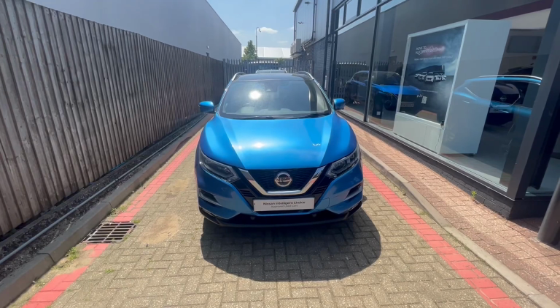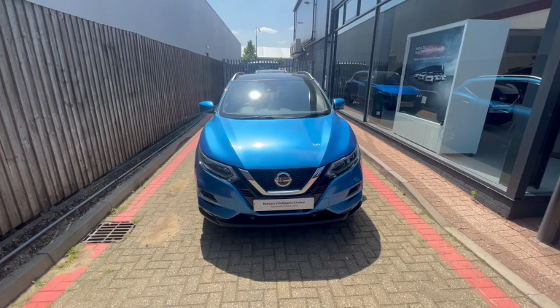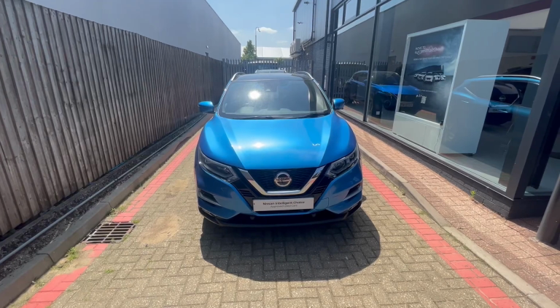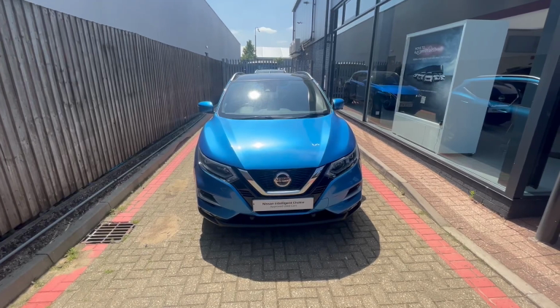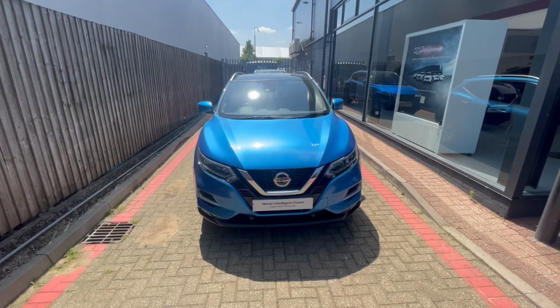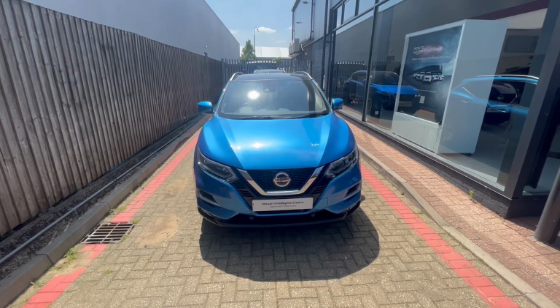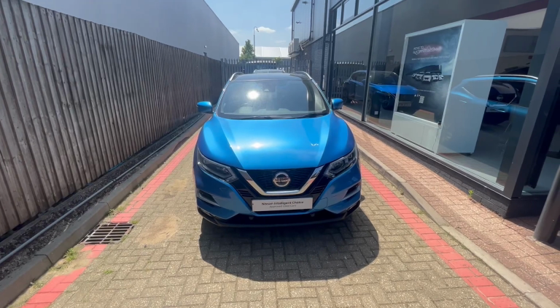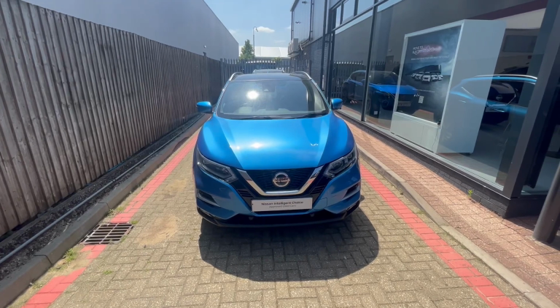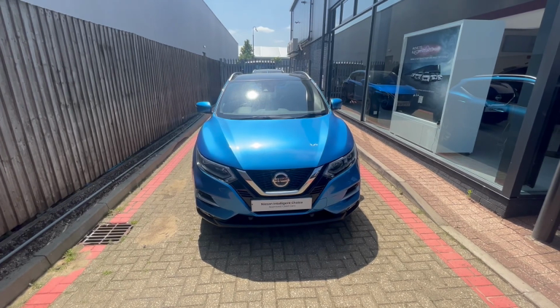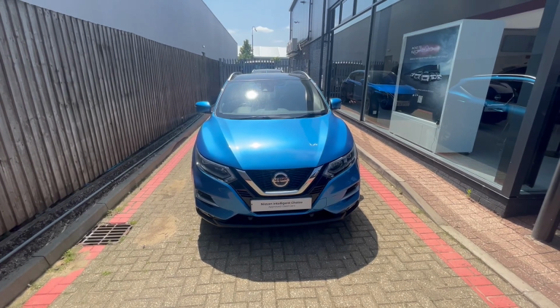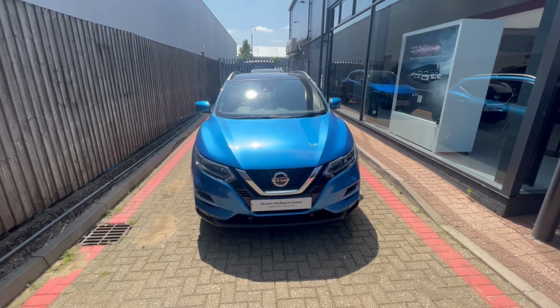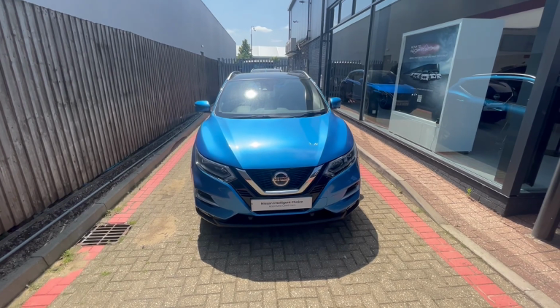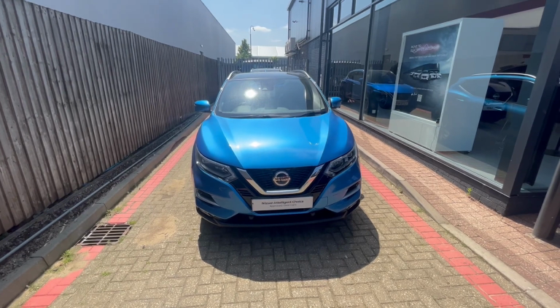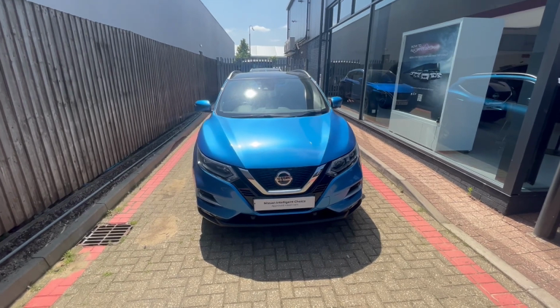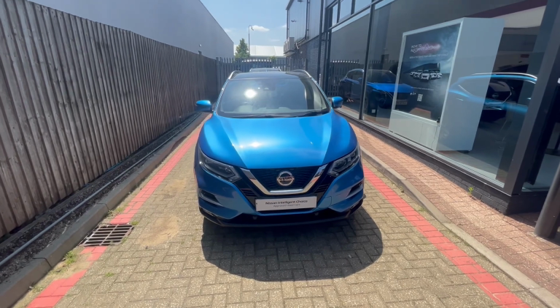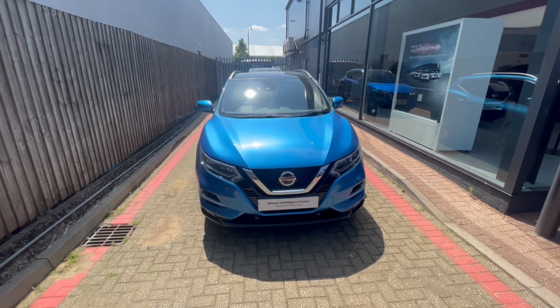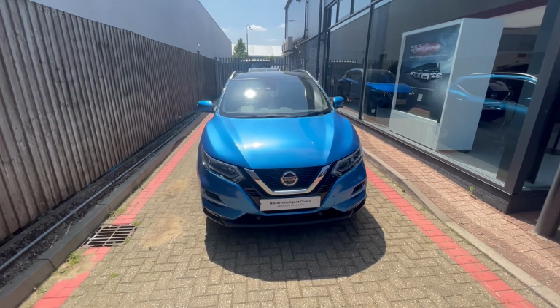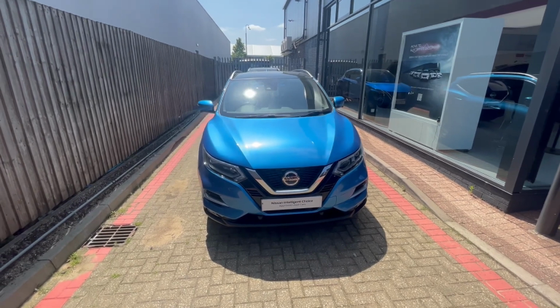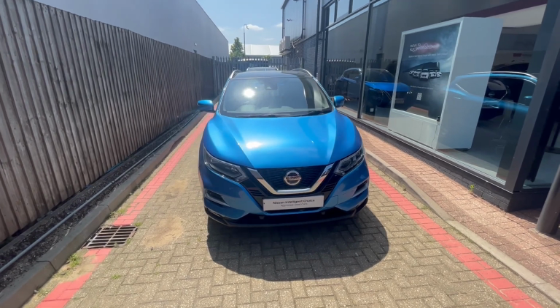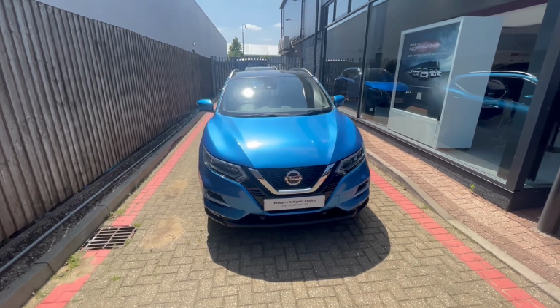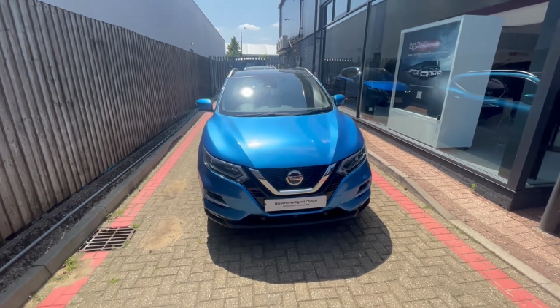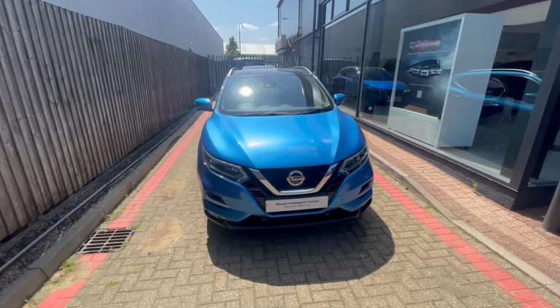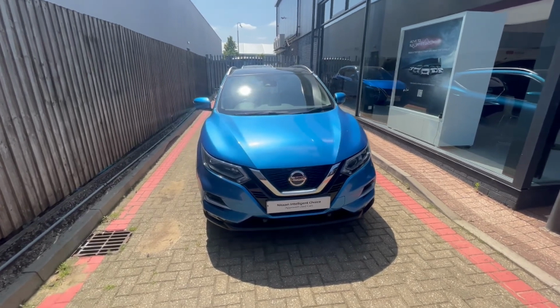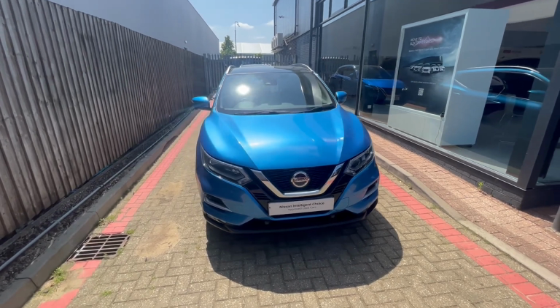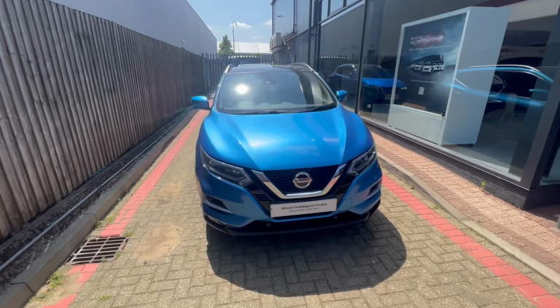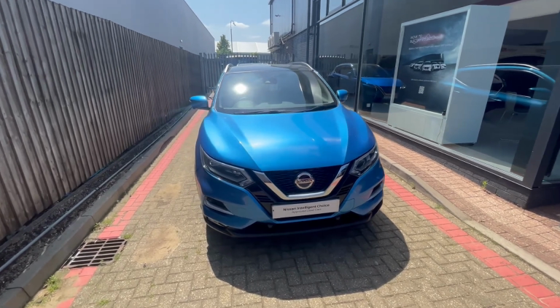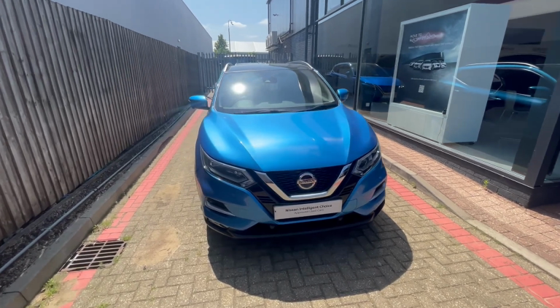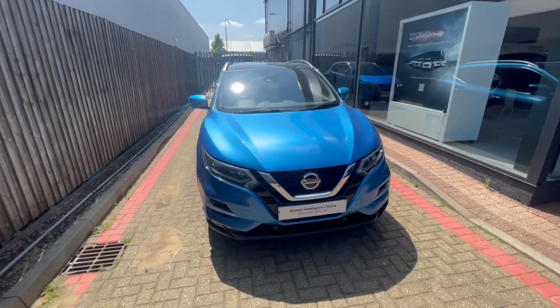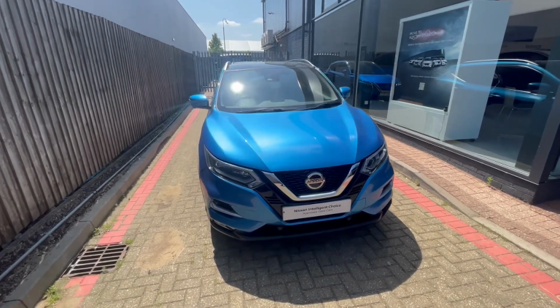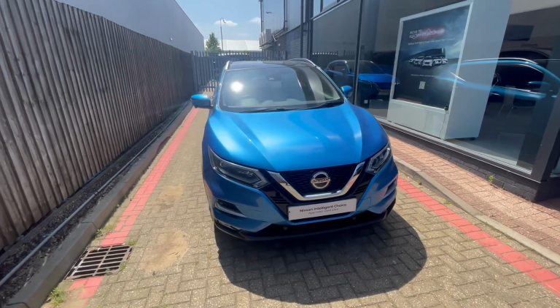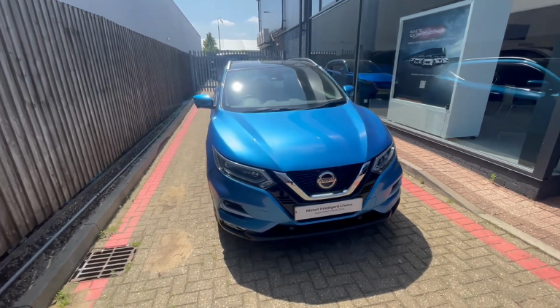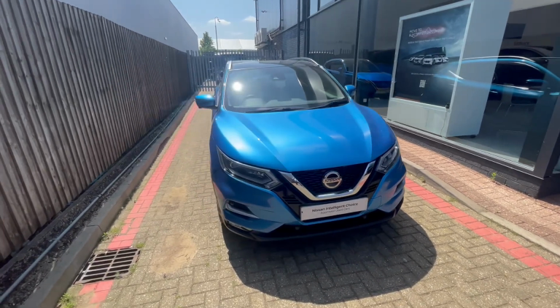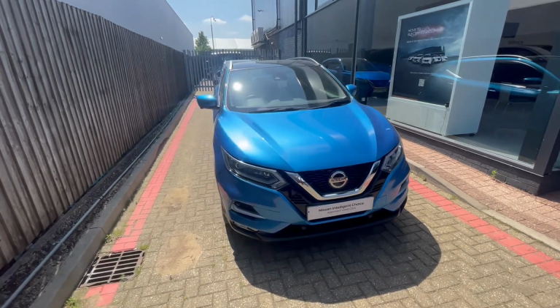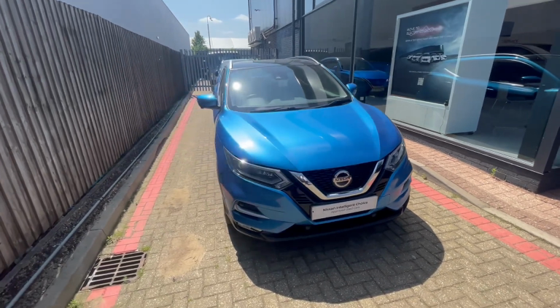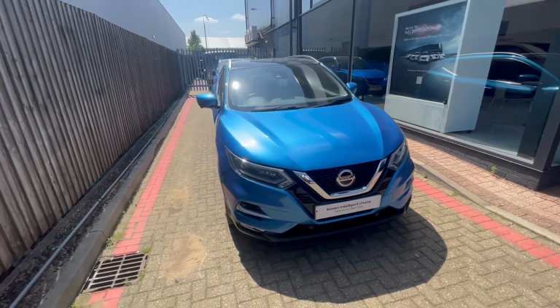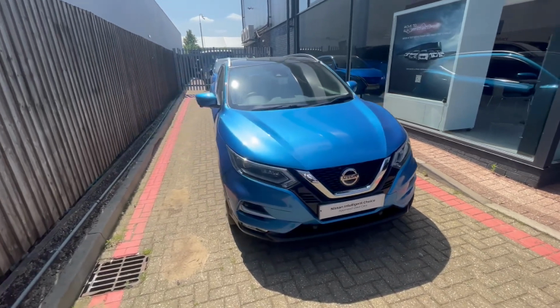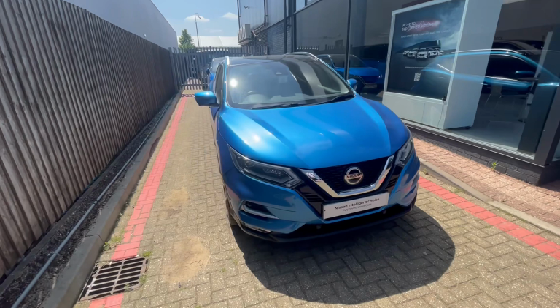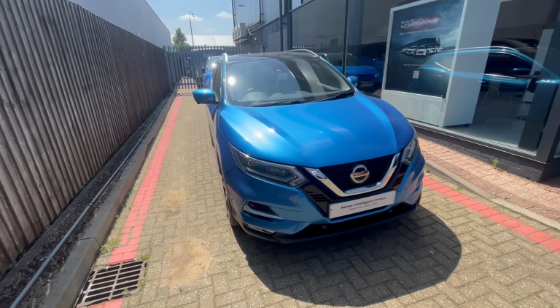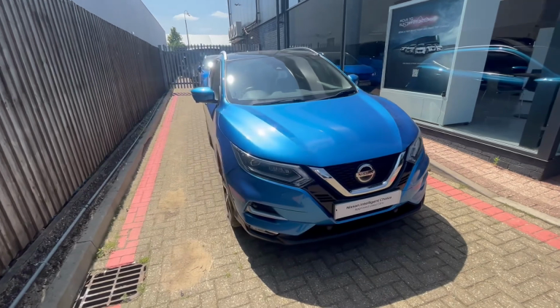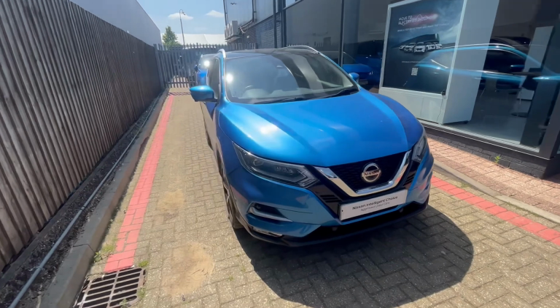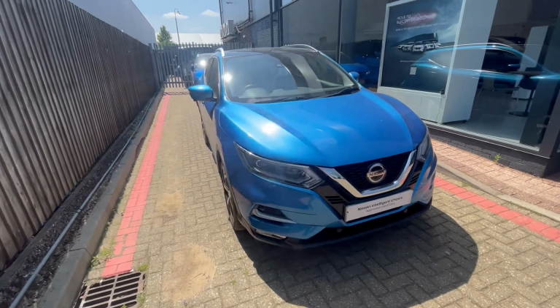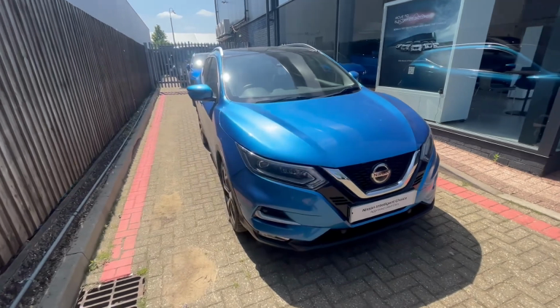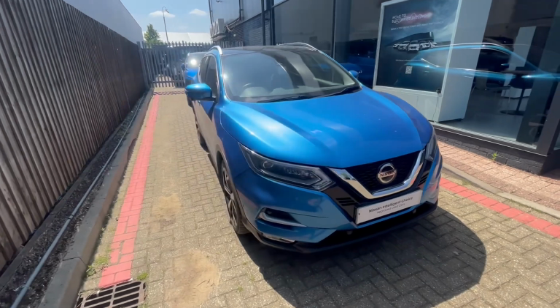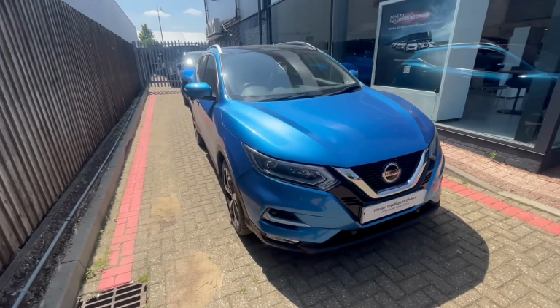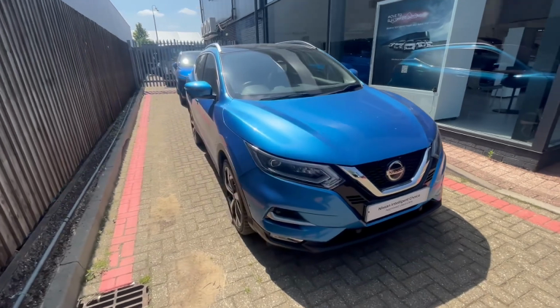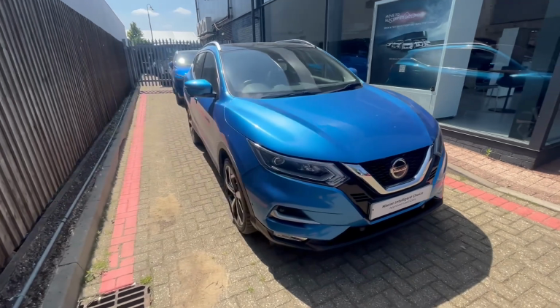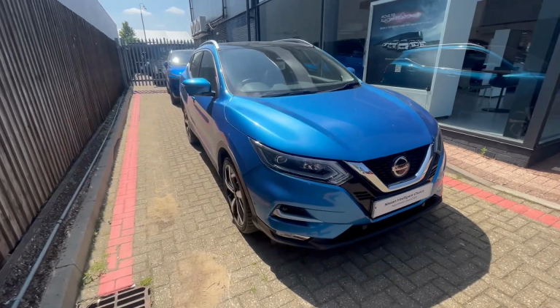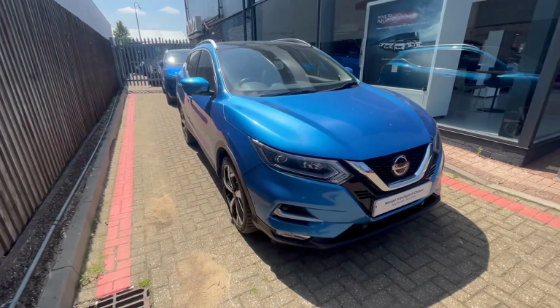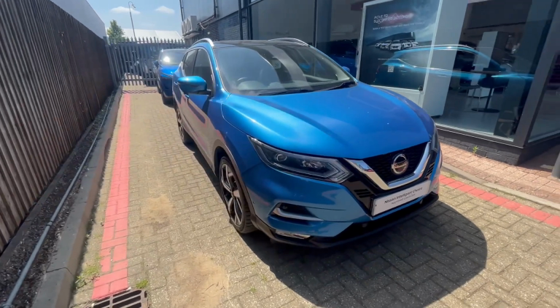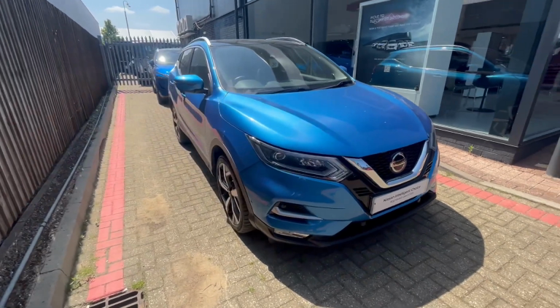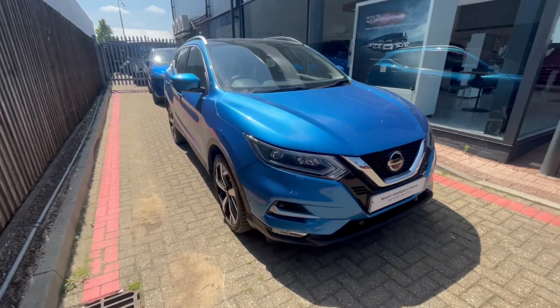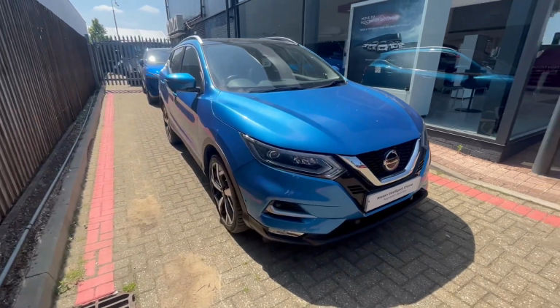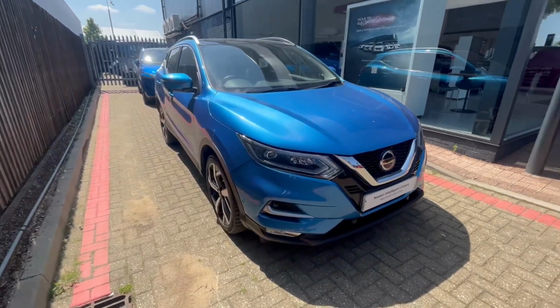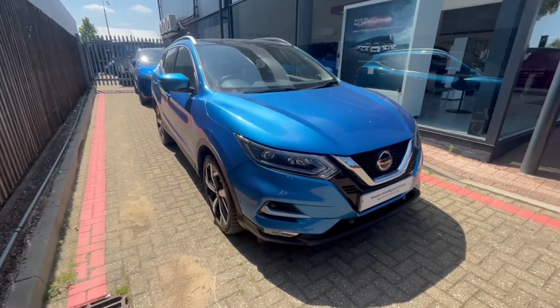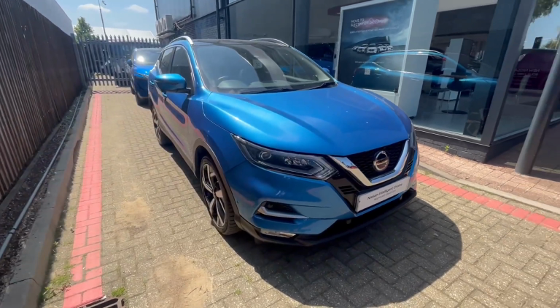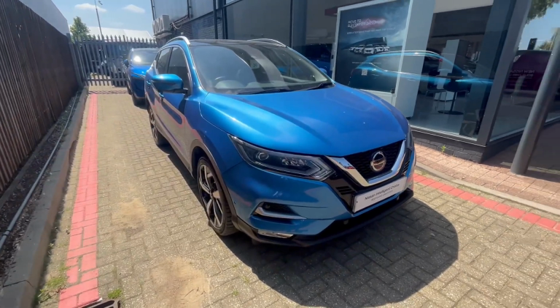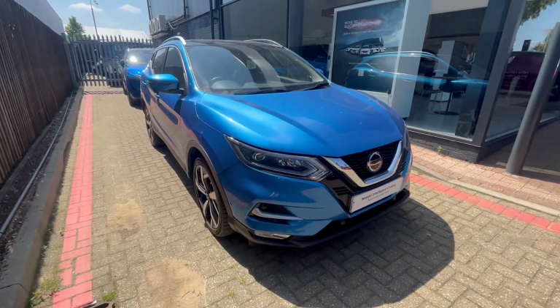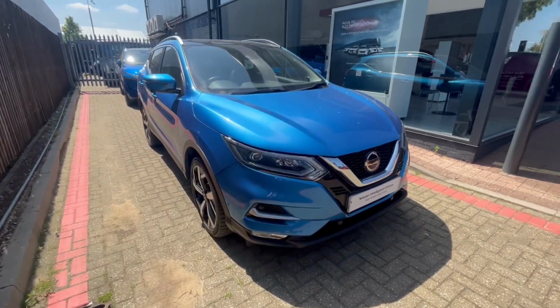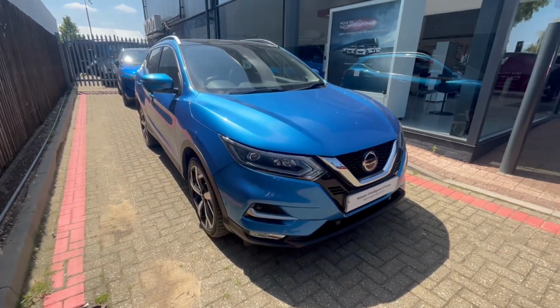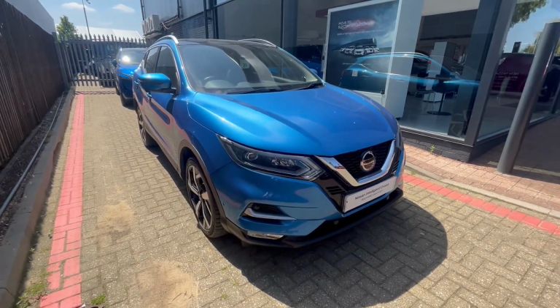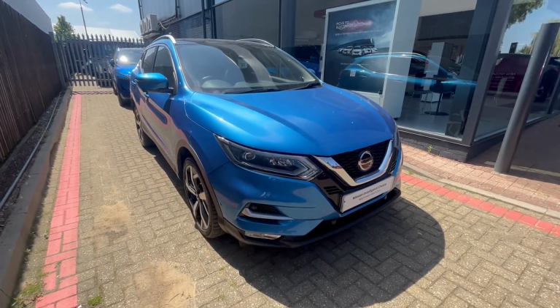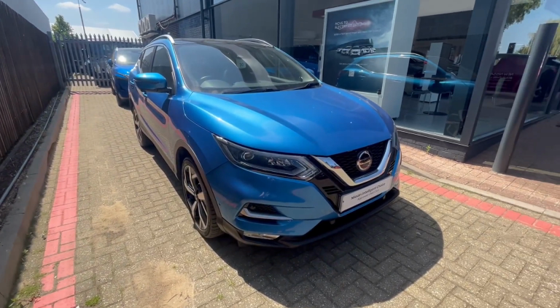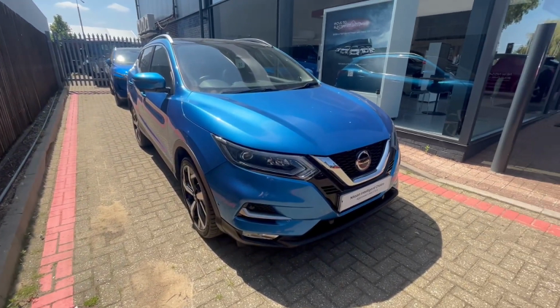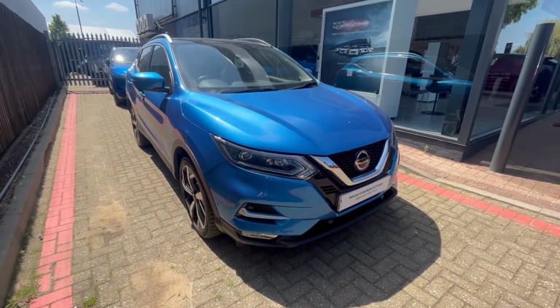Hello there, it's Saul at Aylesbury Nissan. Here today I have to show you a Nissan Qashqai Tekna in the striking vivid blue.